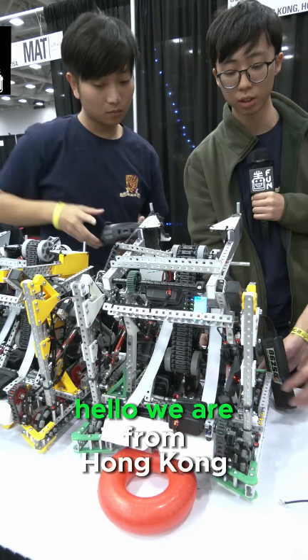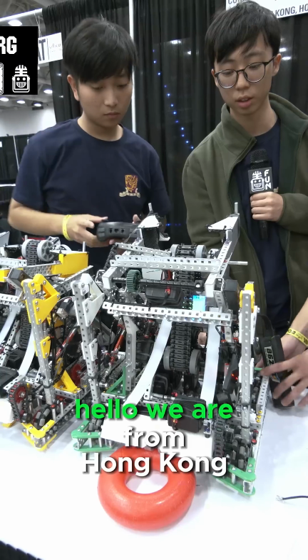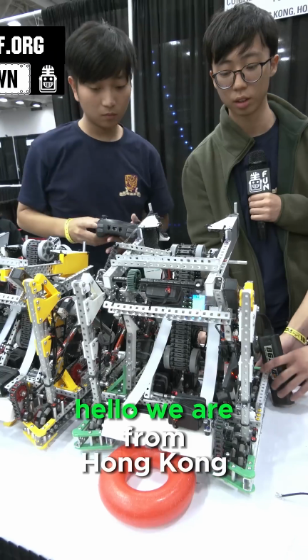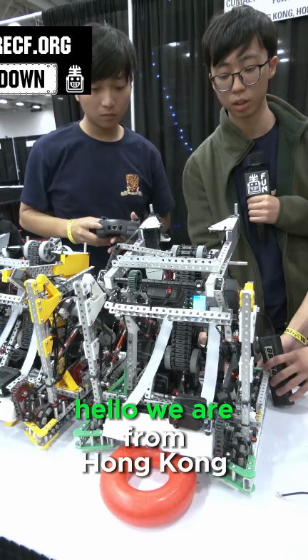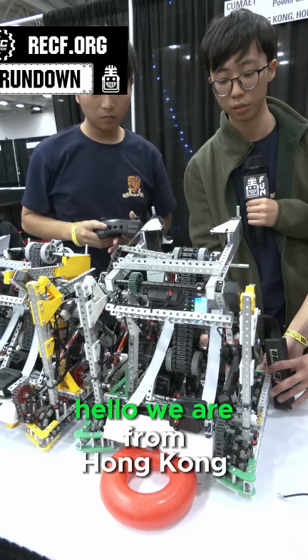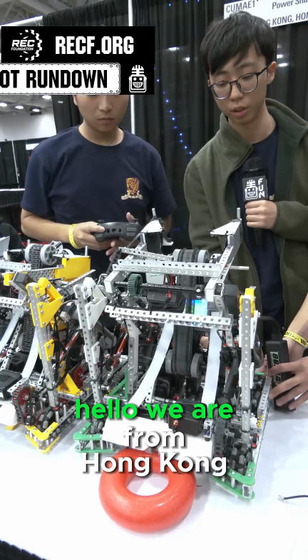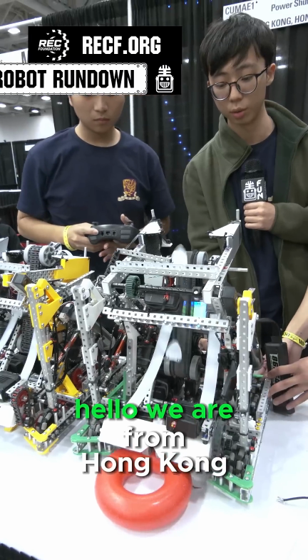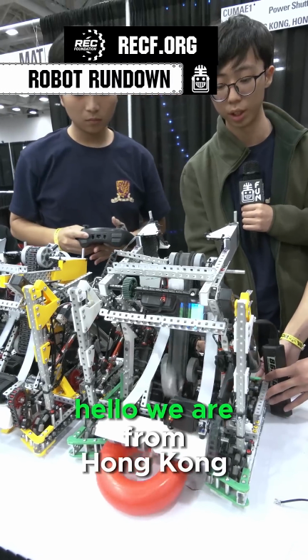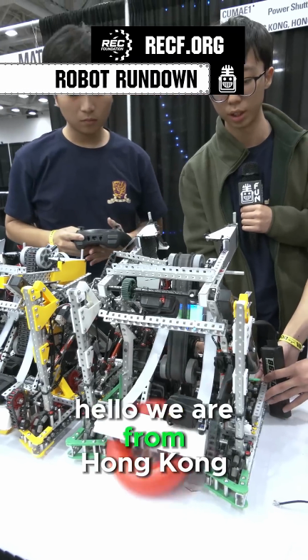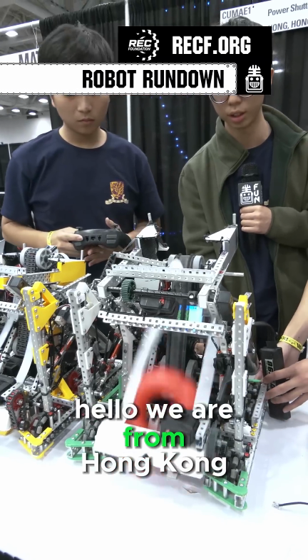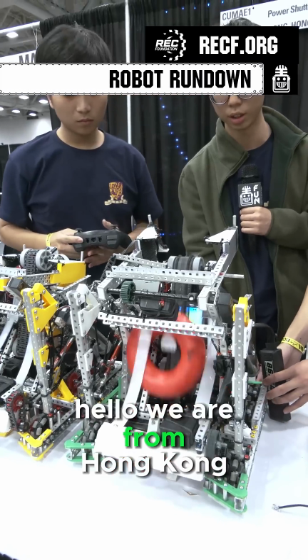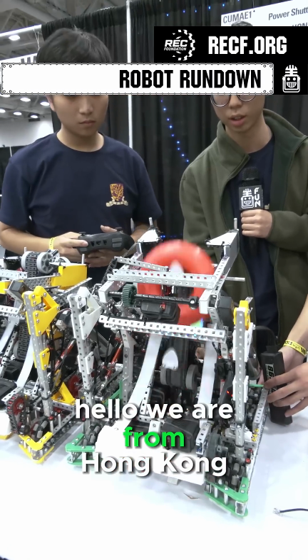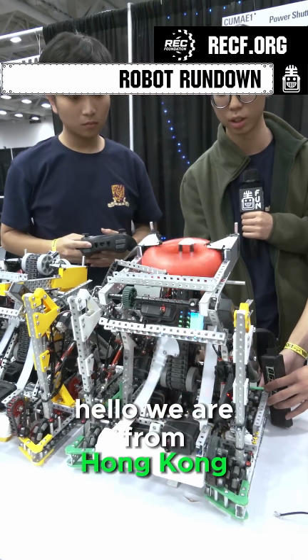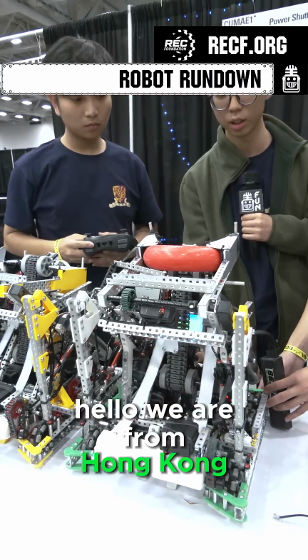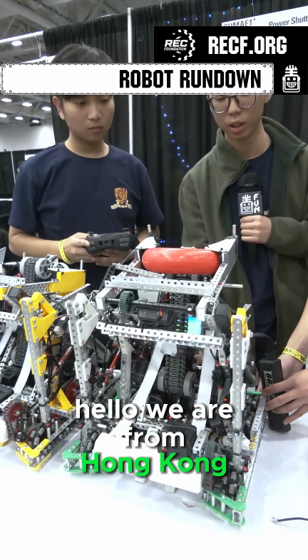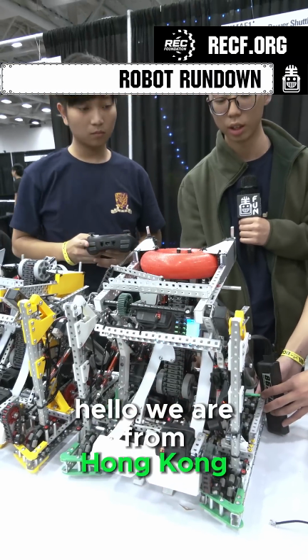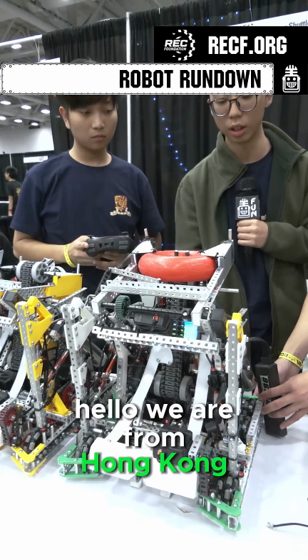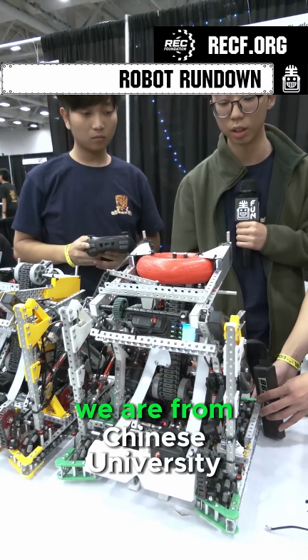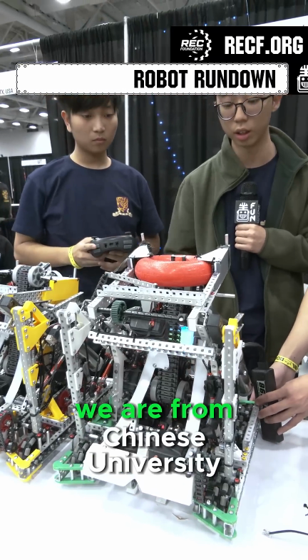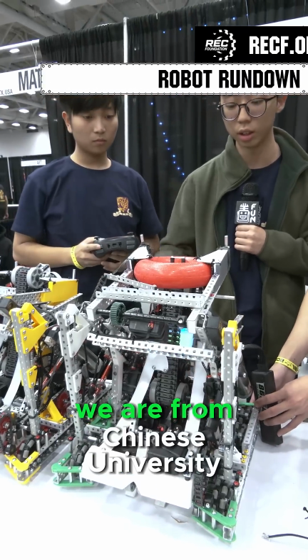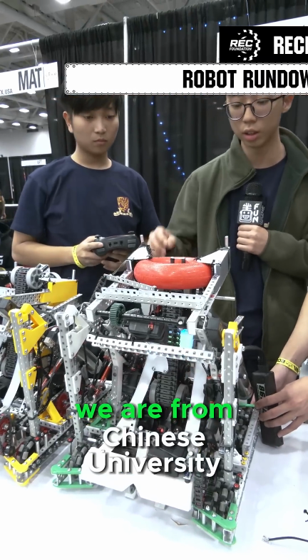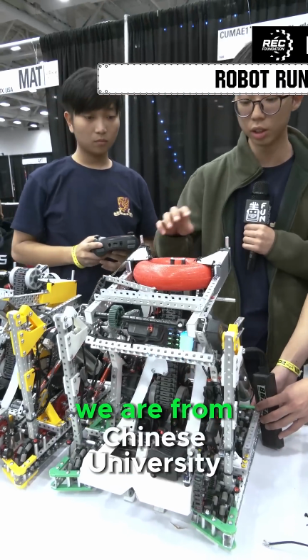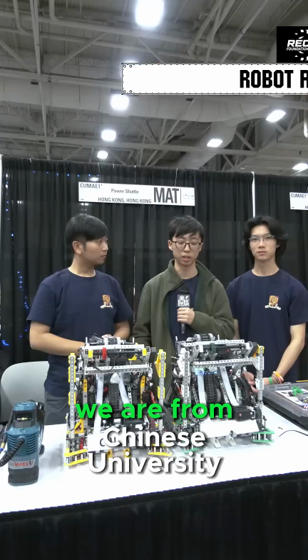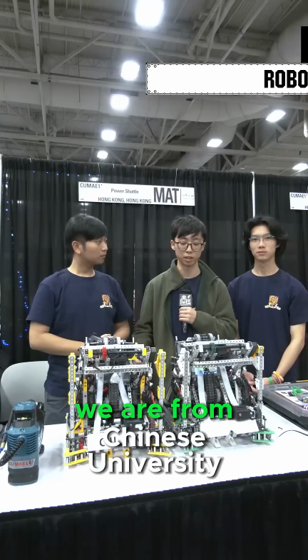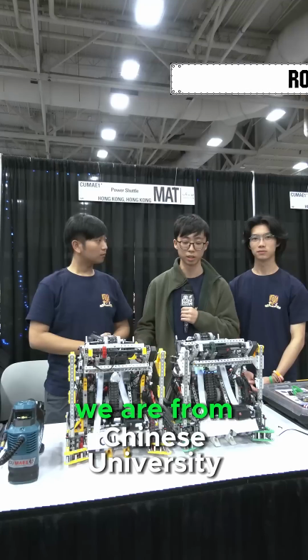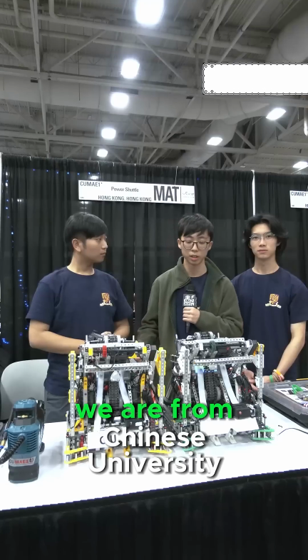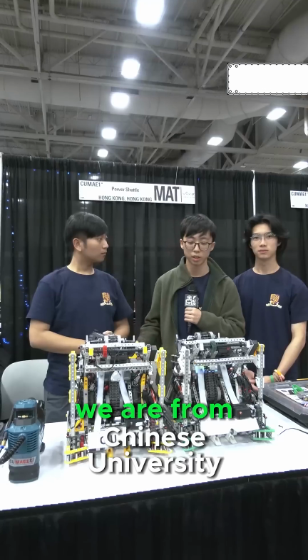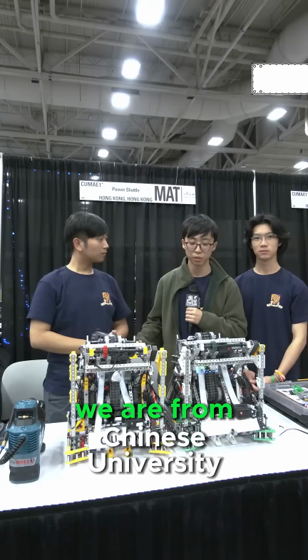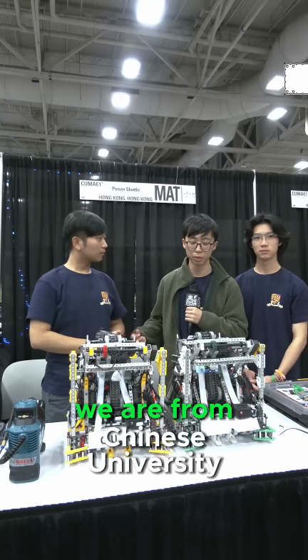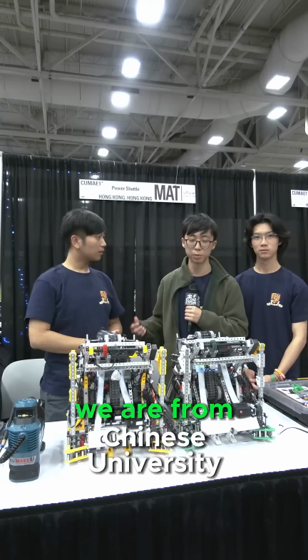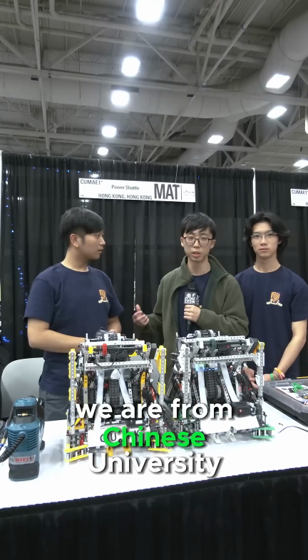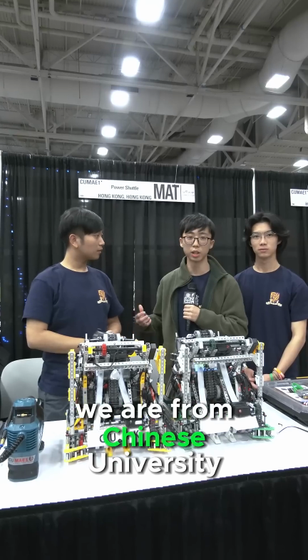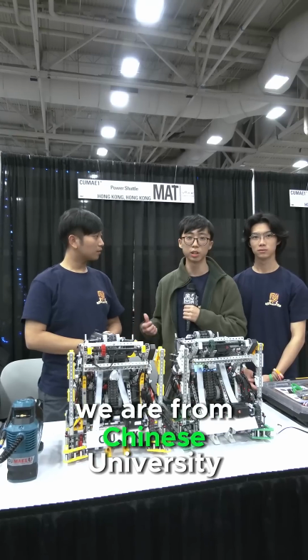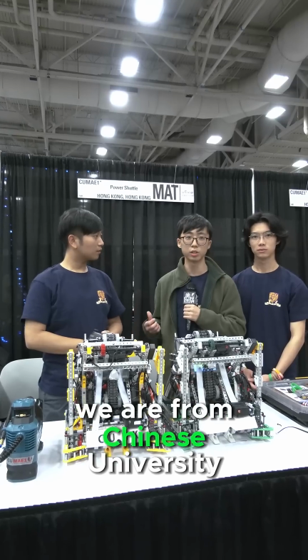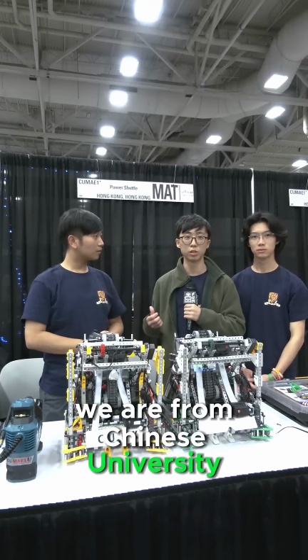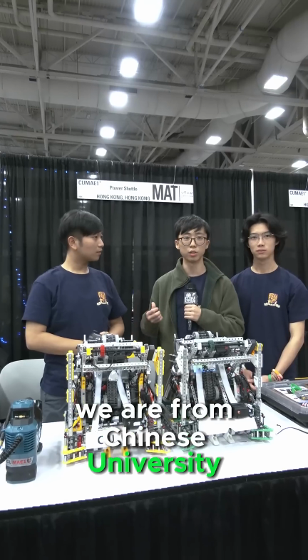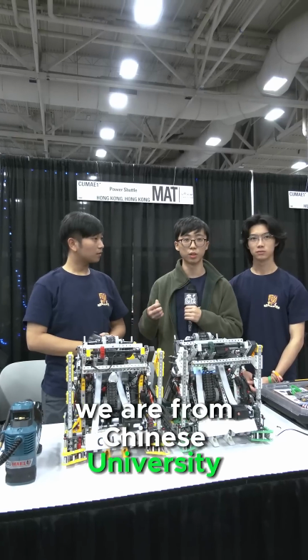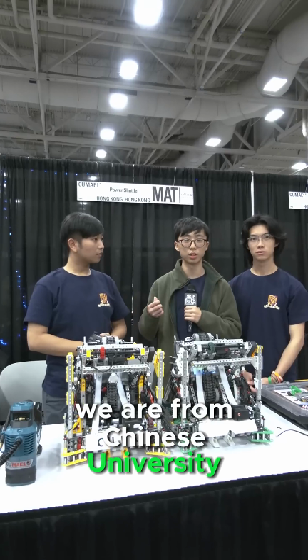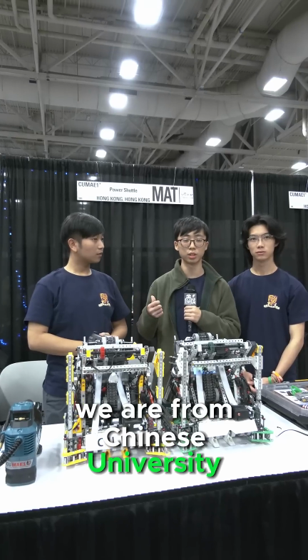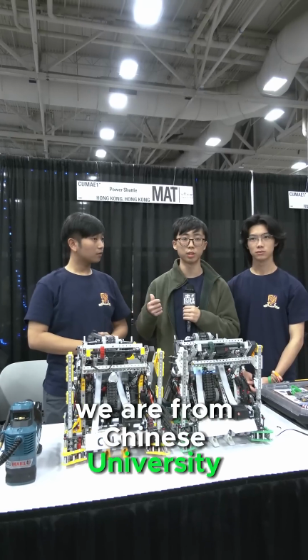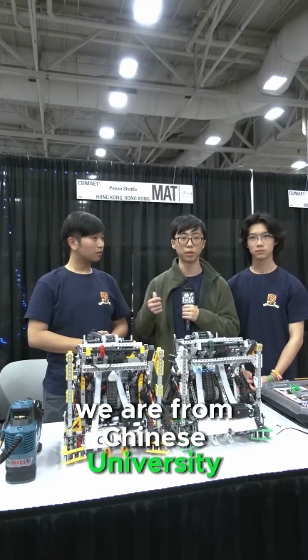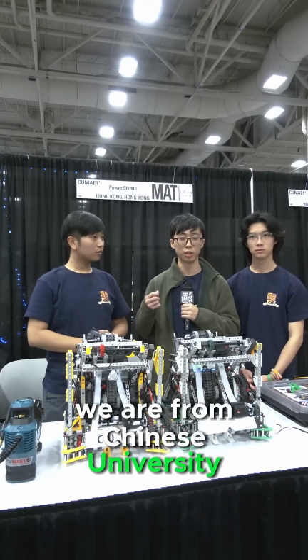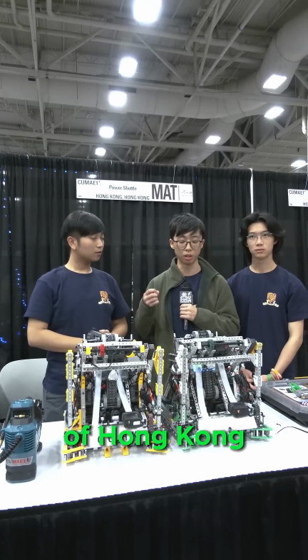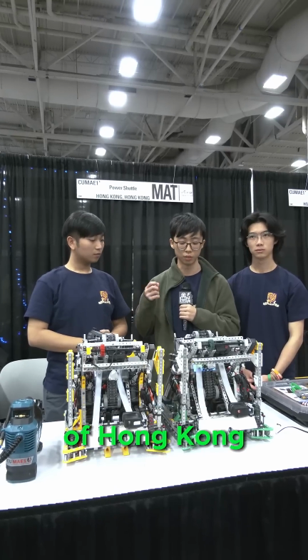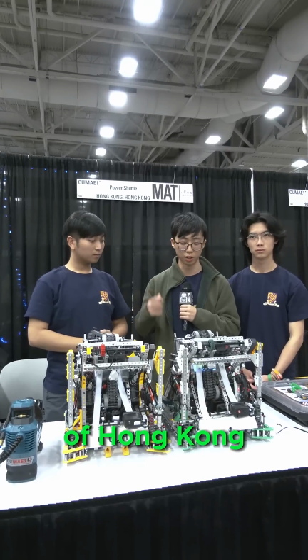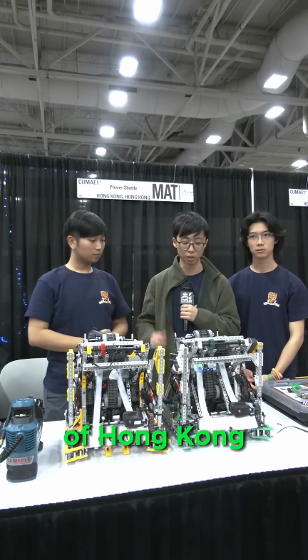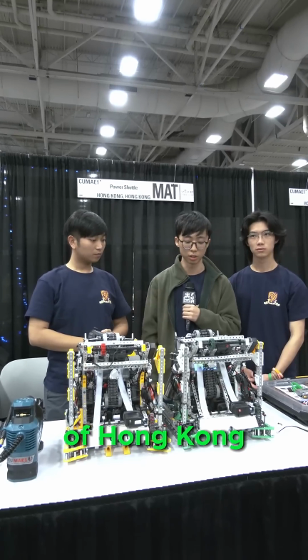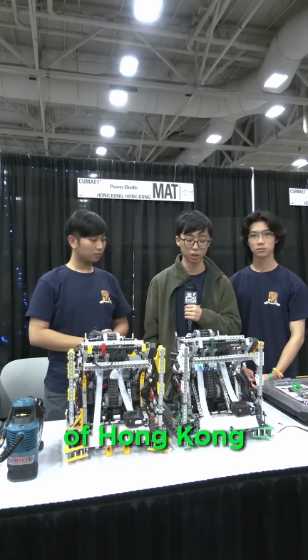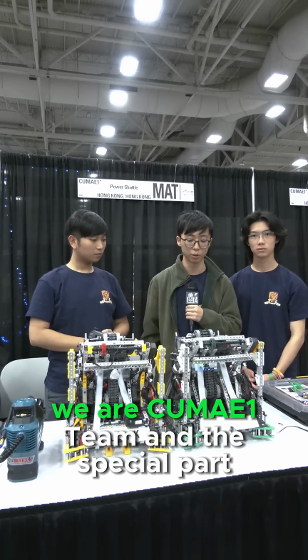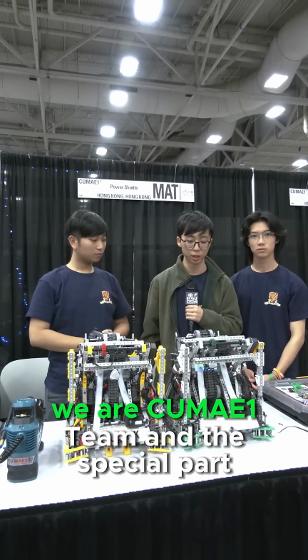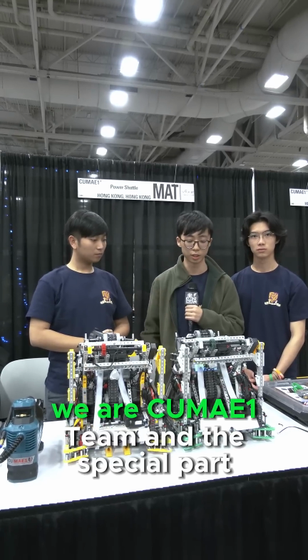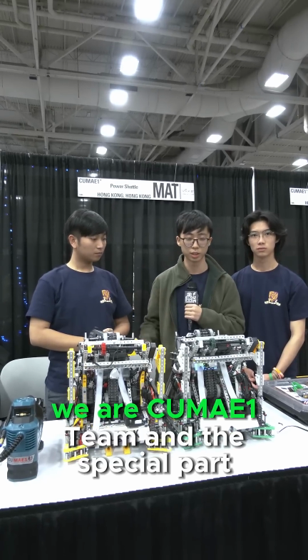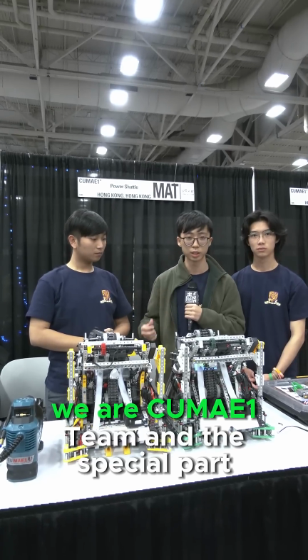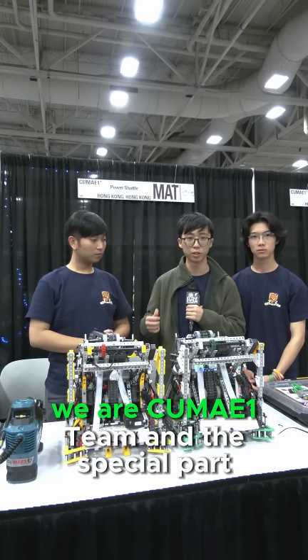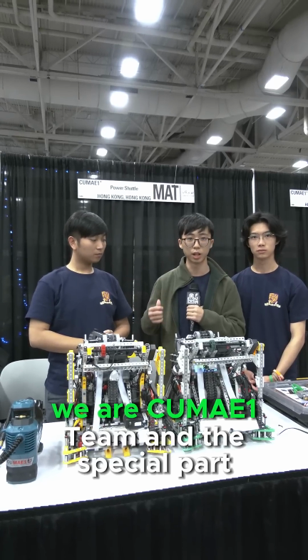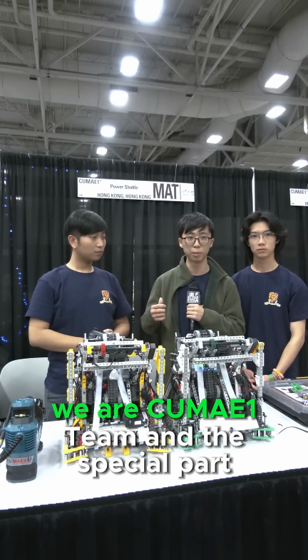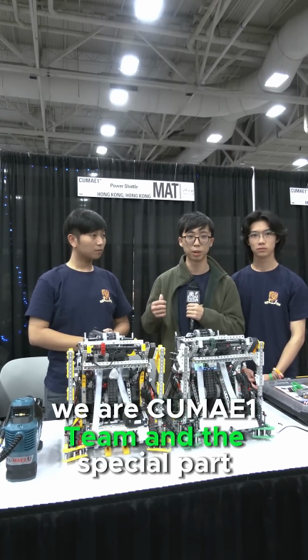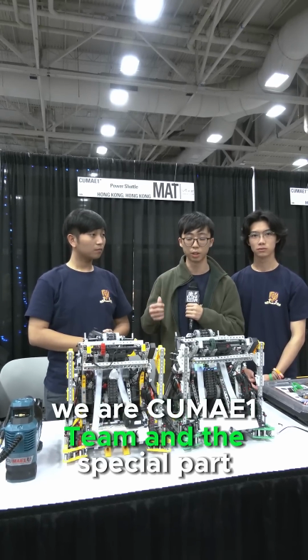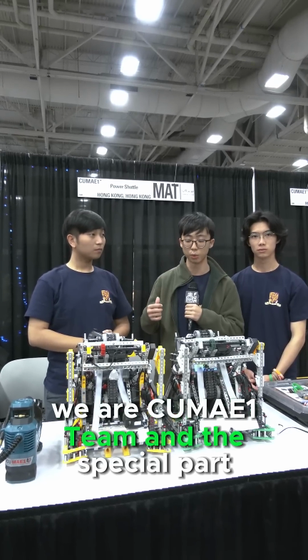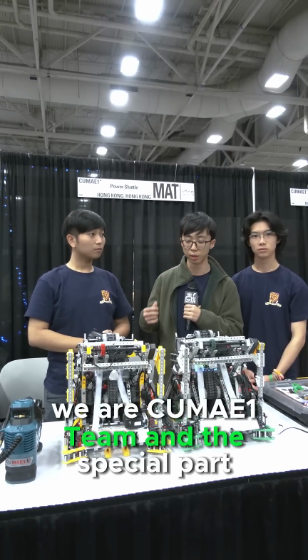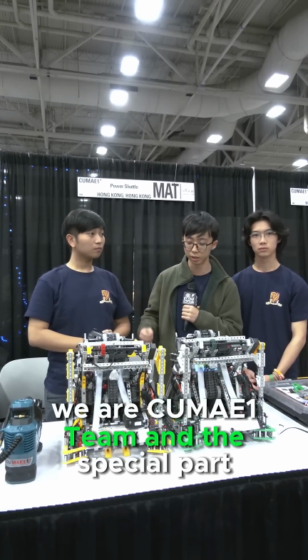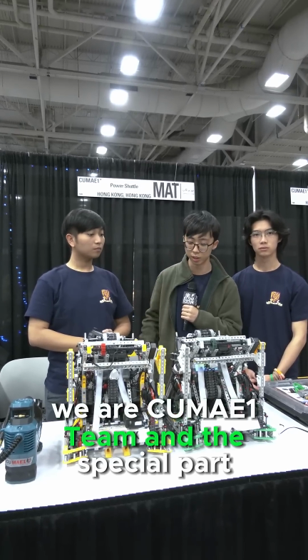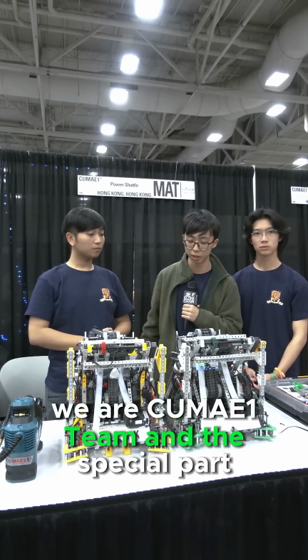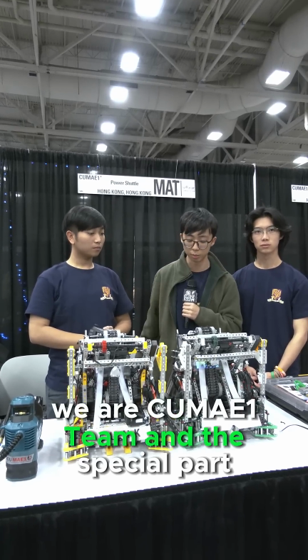Hello, we are from Hong Kong. We are from Chinese University of Hong Kong. We are the CUMA-U1 team.